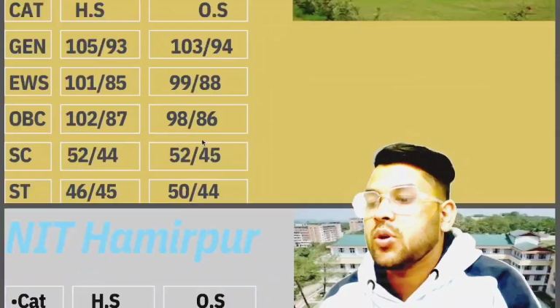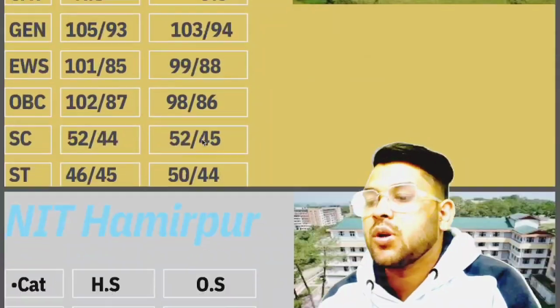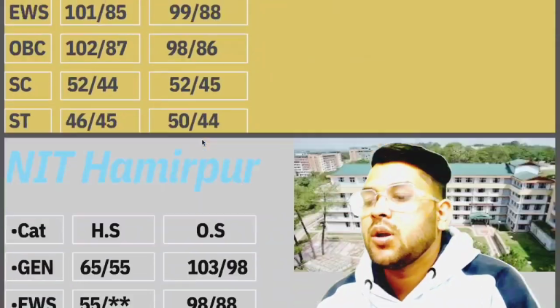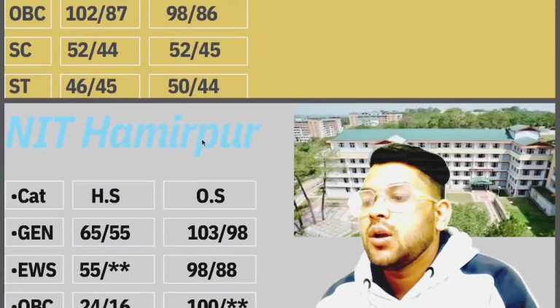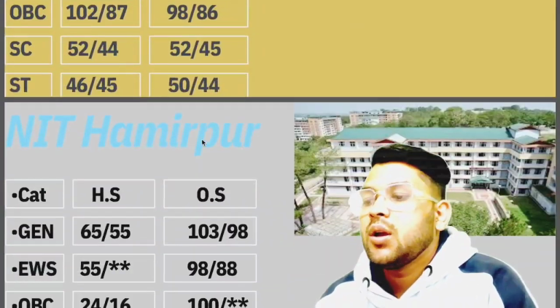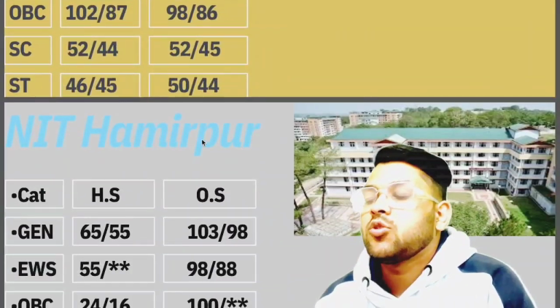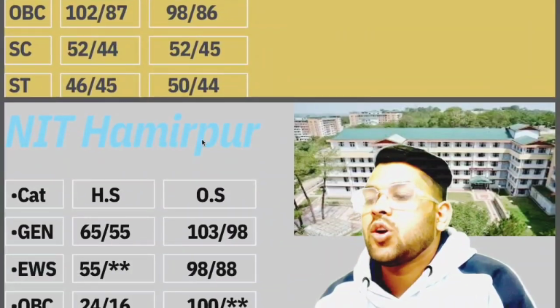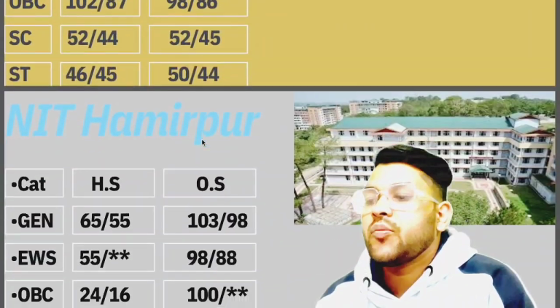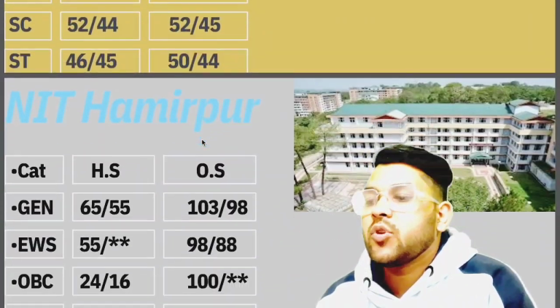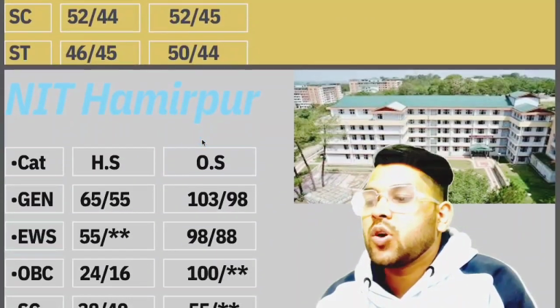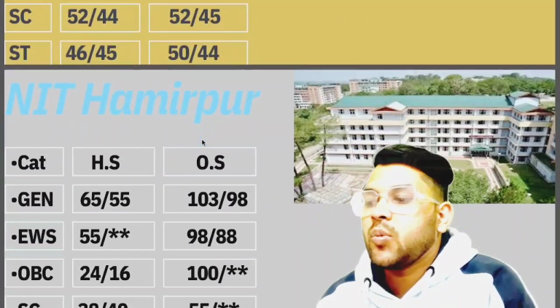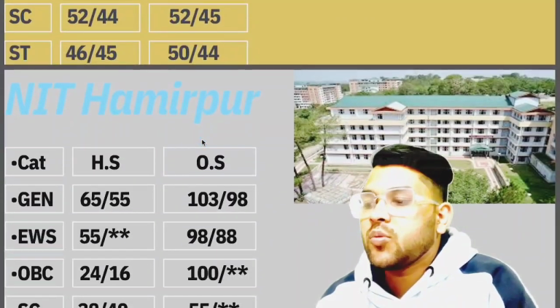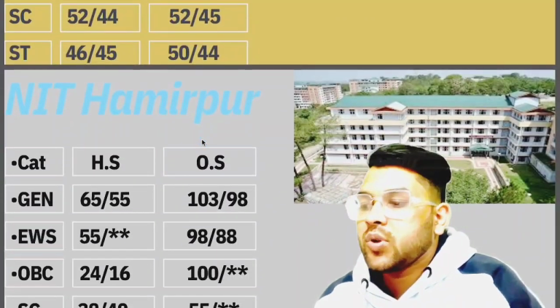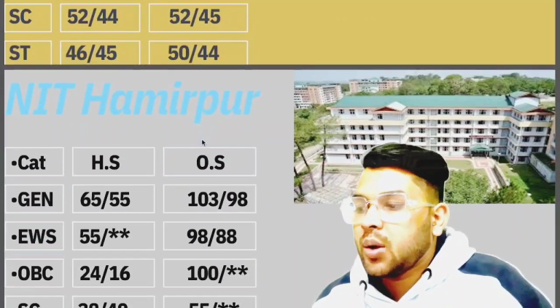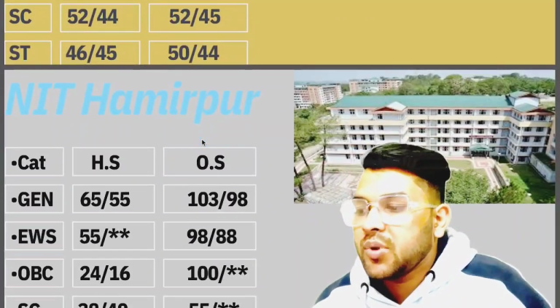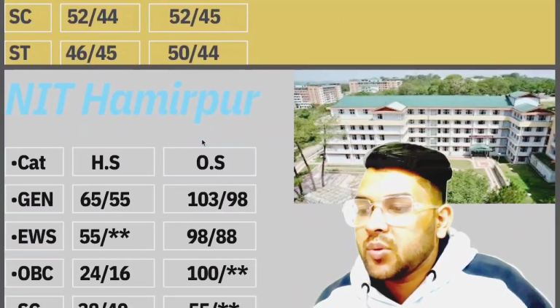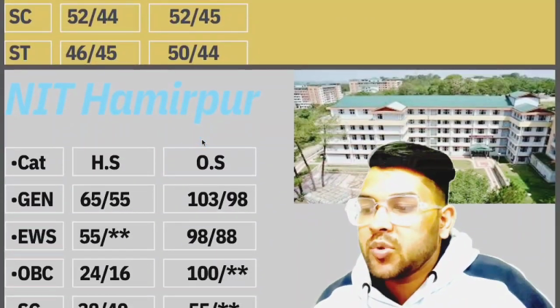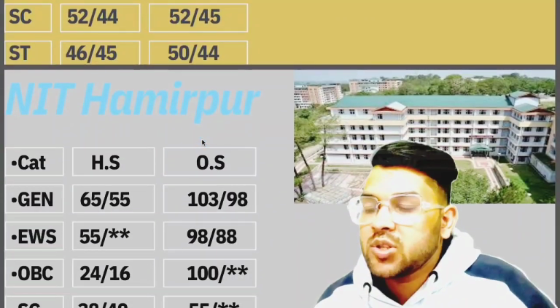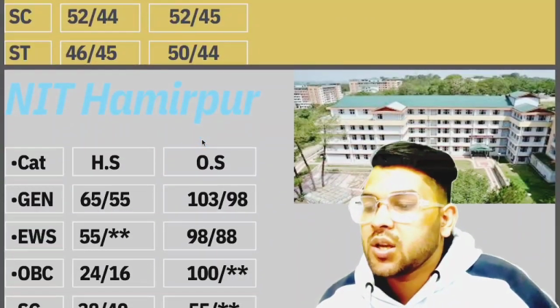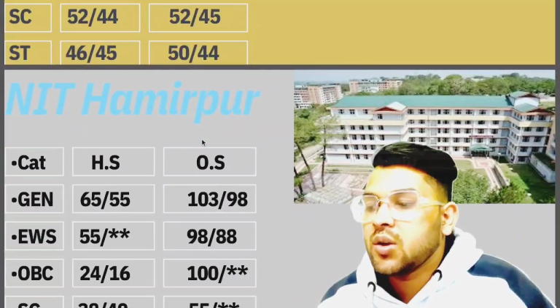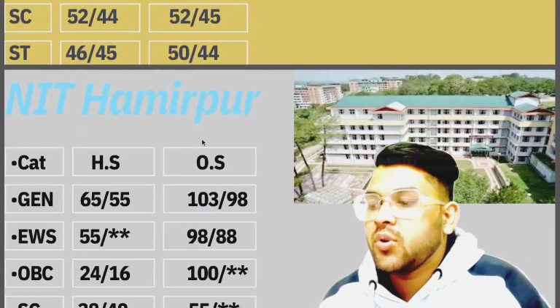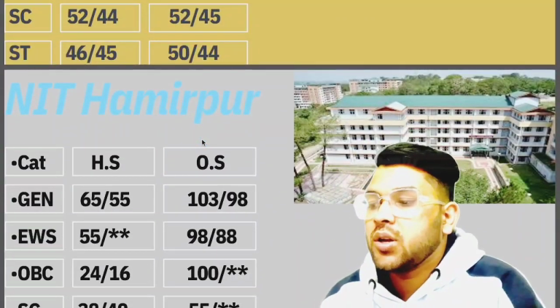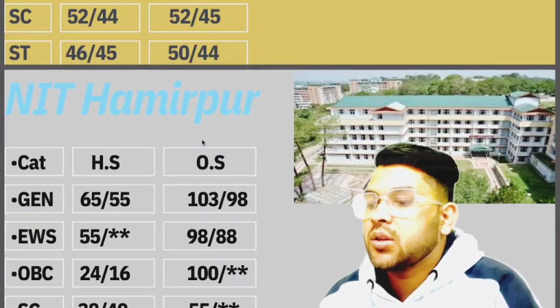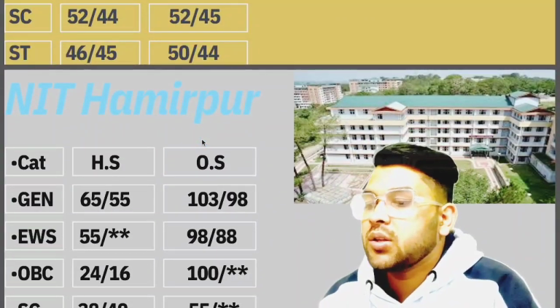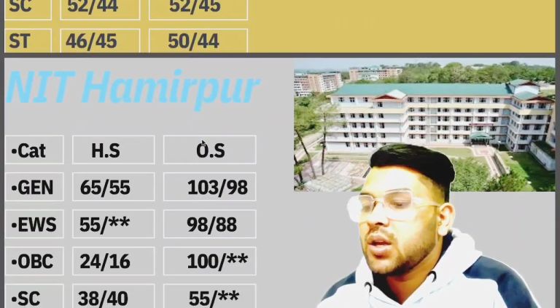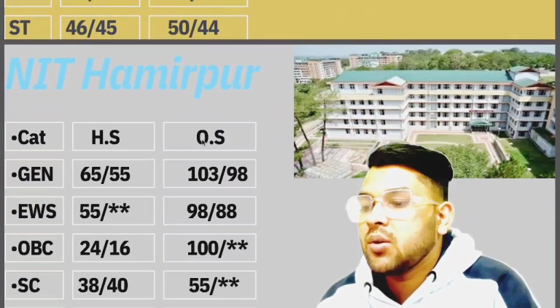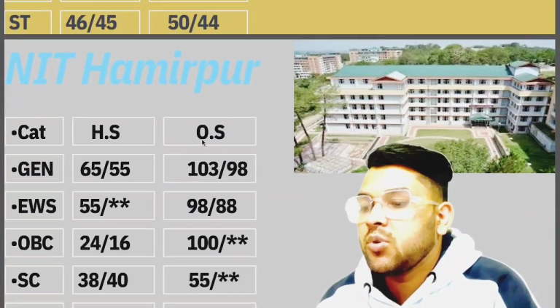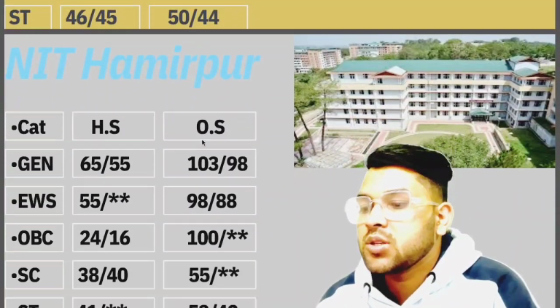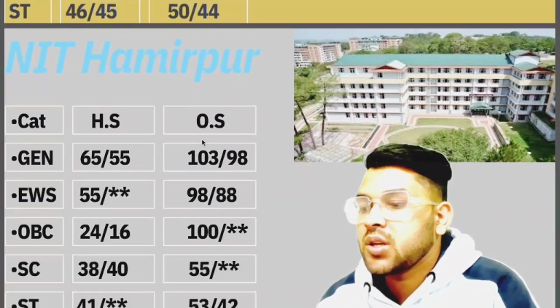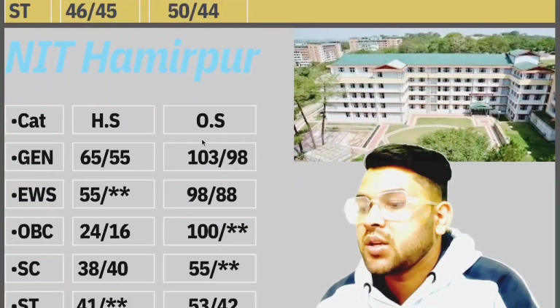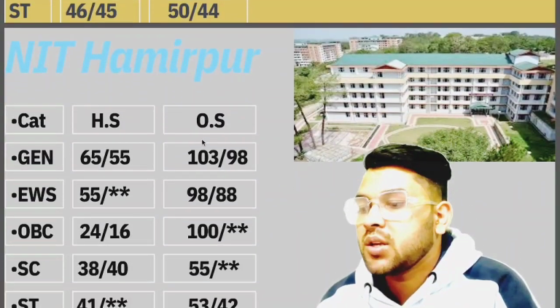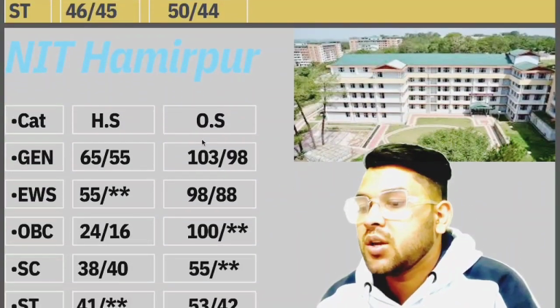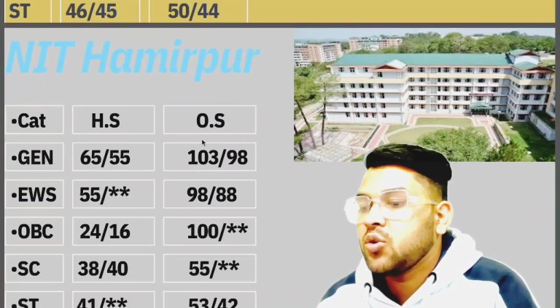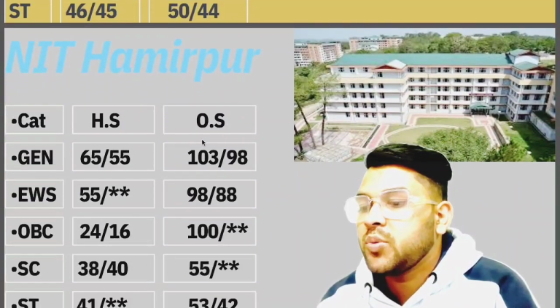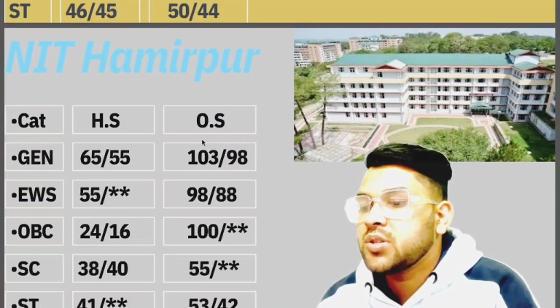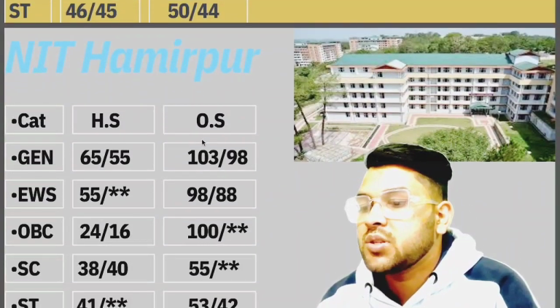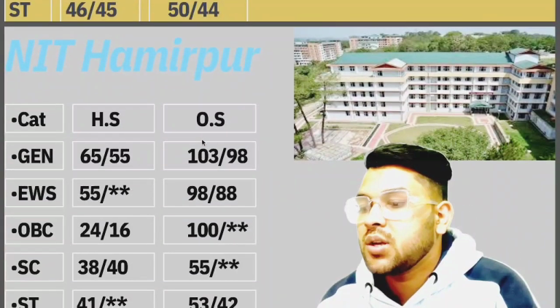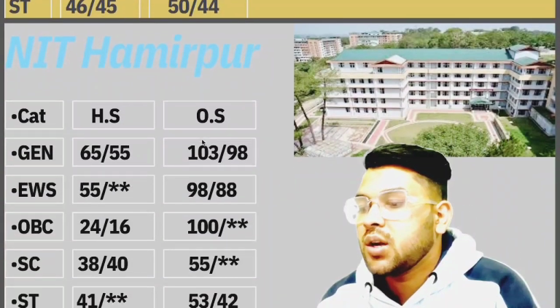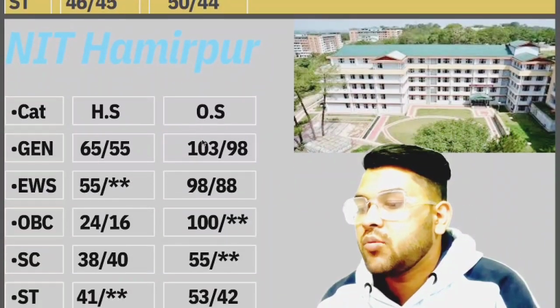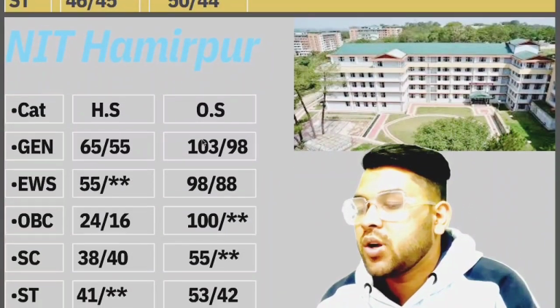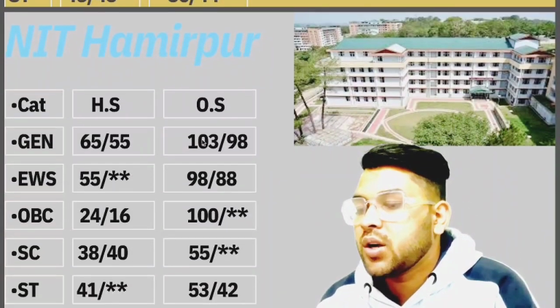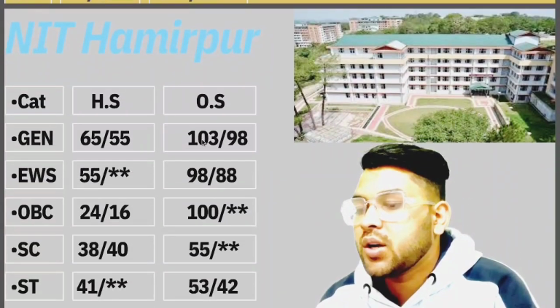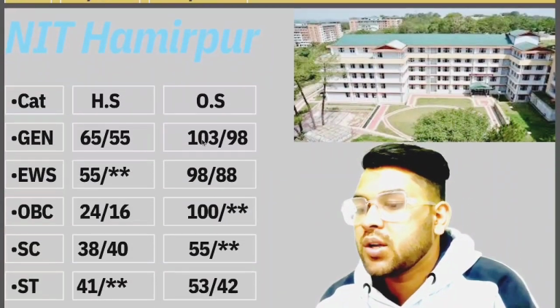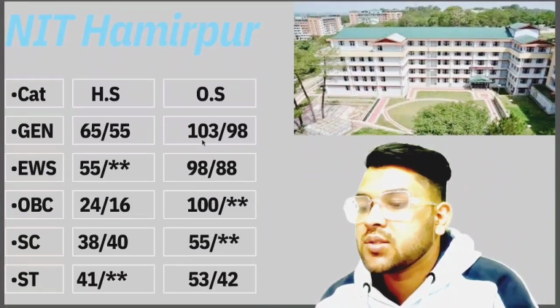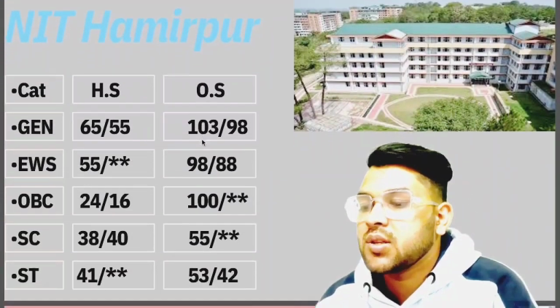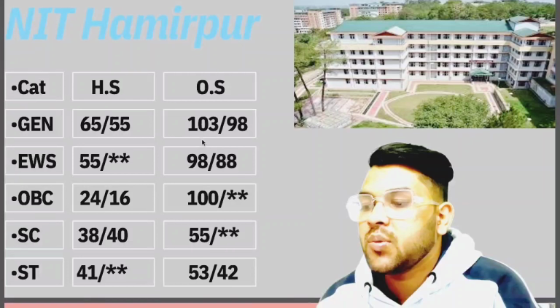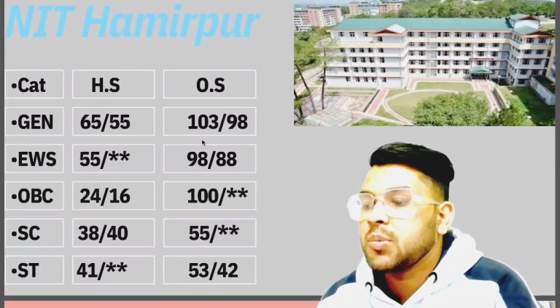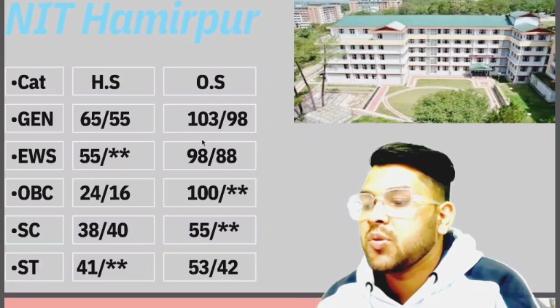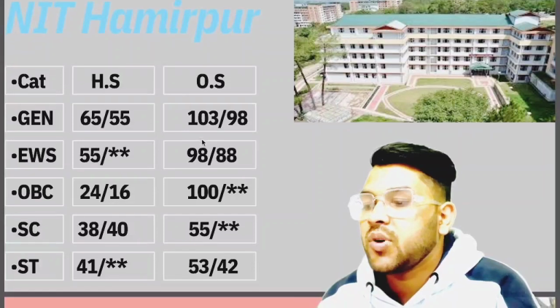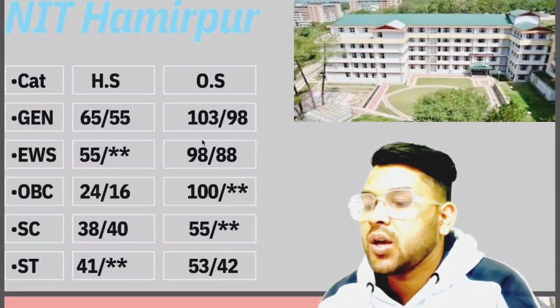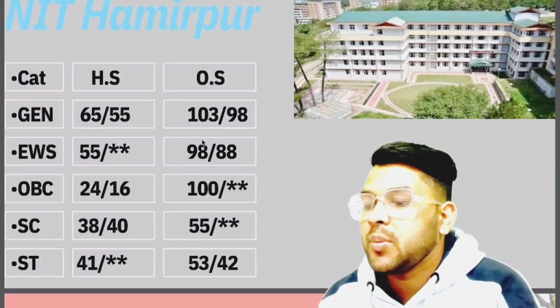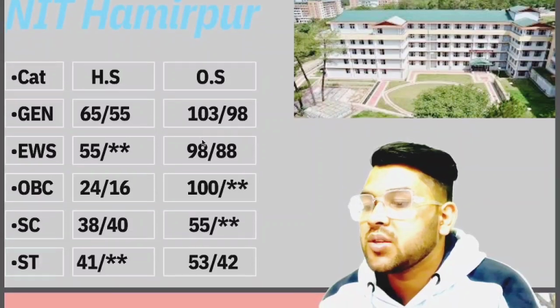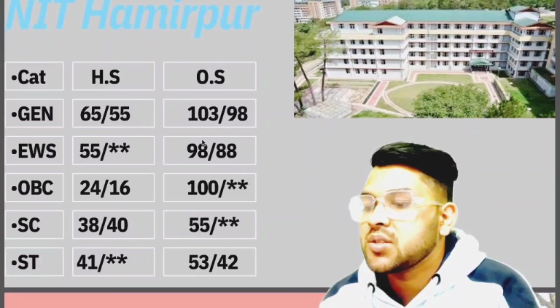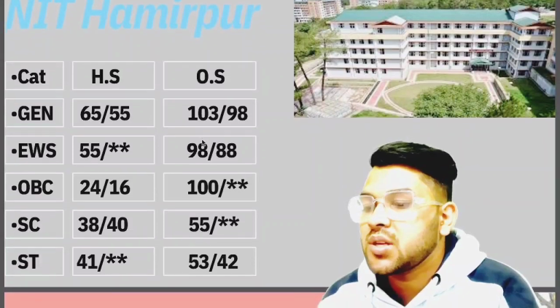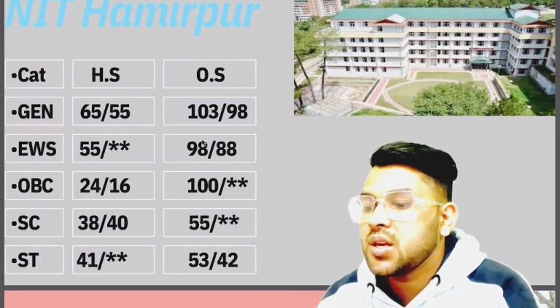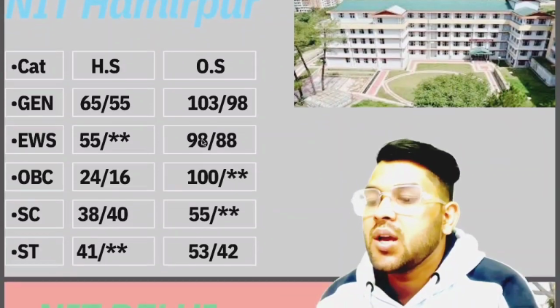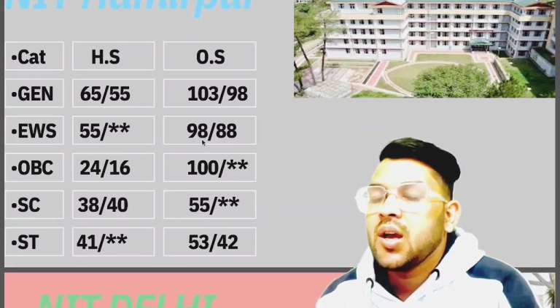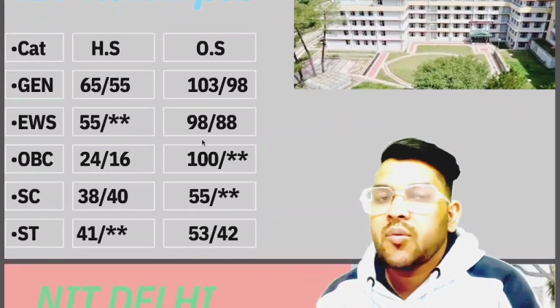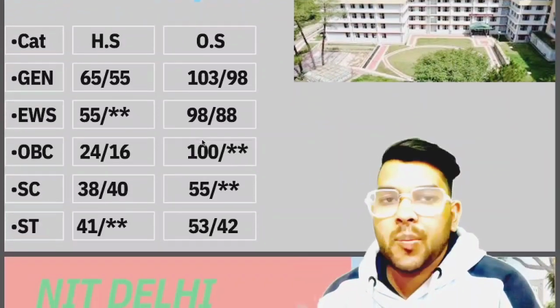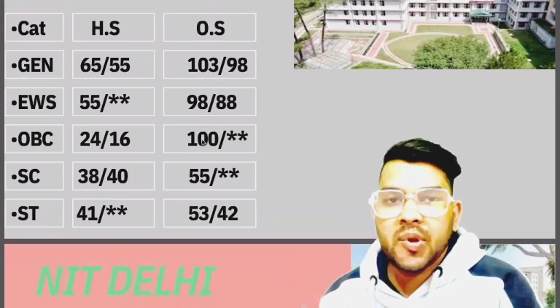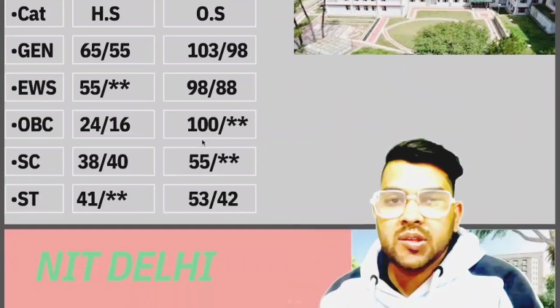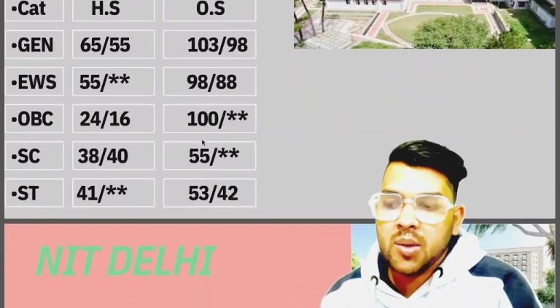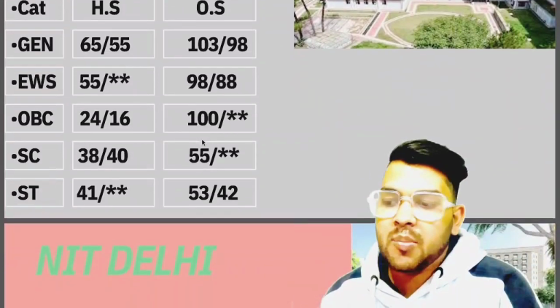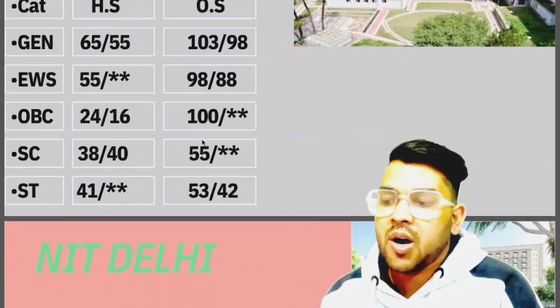Here you can see. Now if you talk about Hamirpur: General 103, EWS 98, OBC 100, SC 55, ST 53 marks.